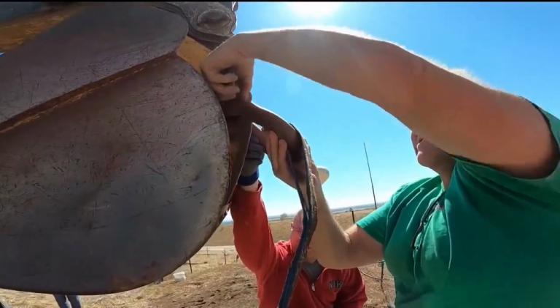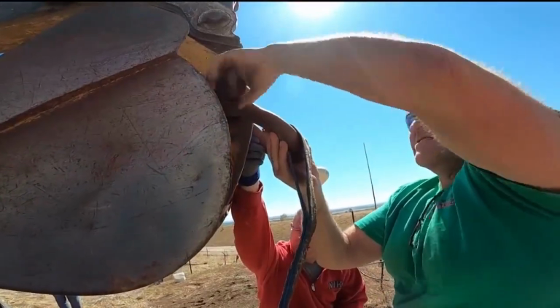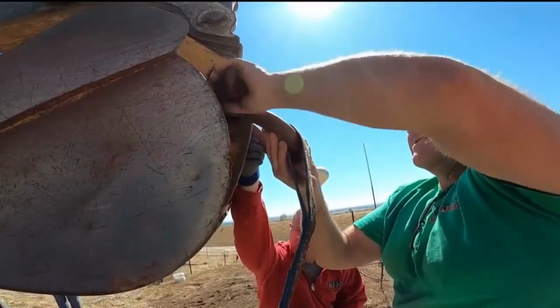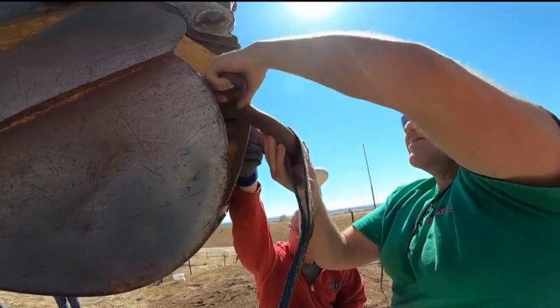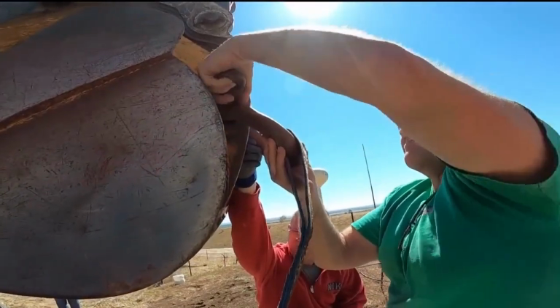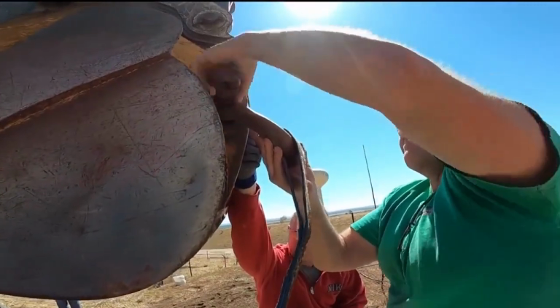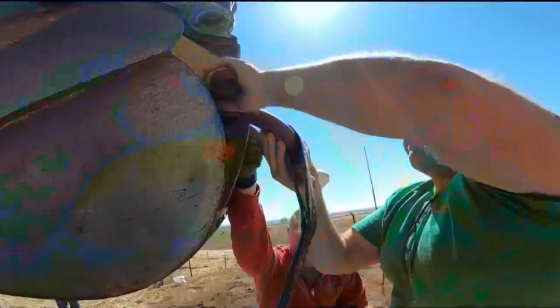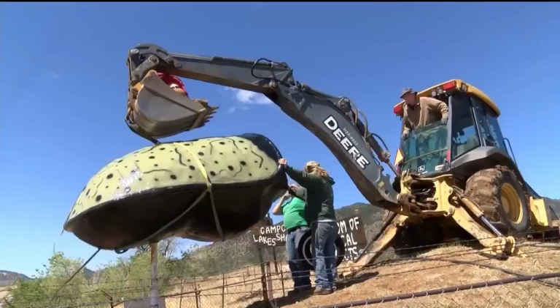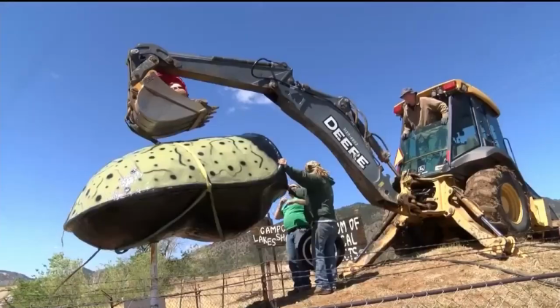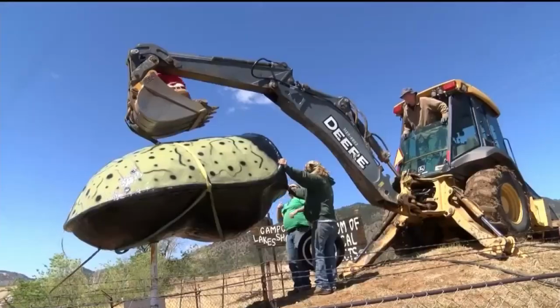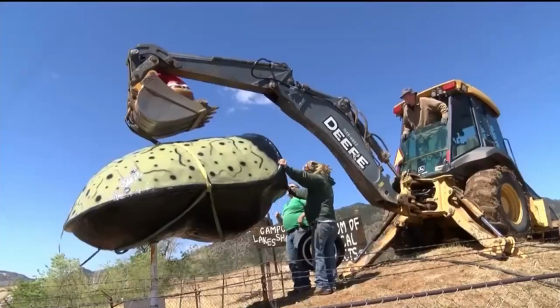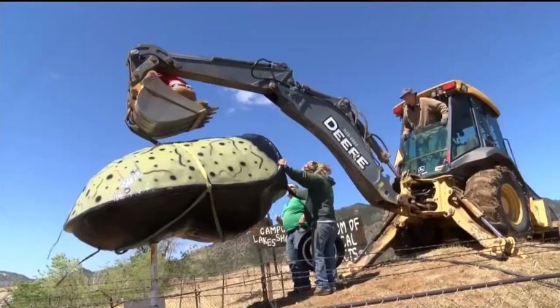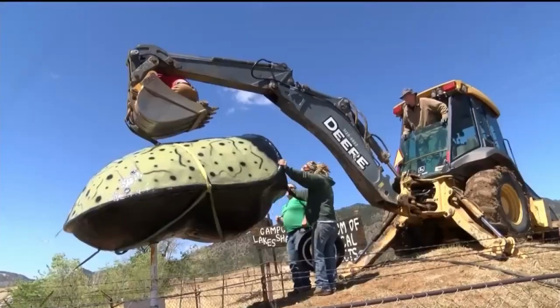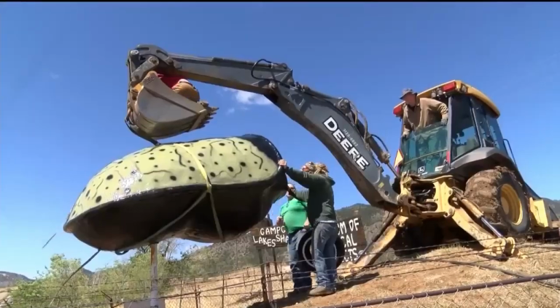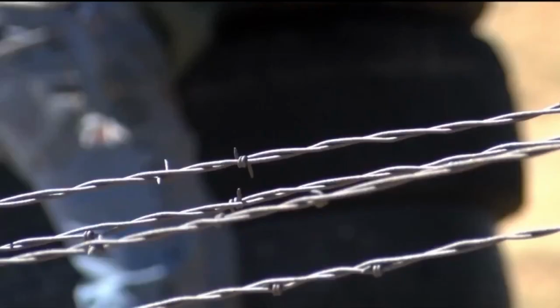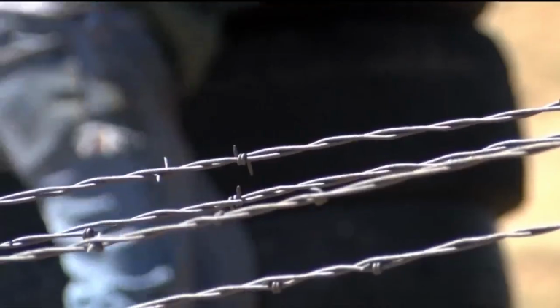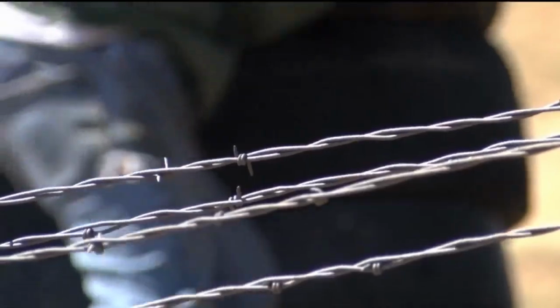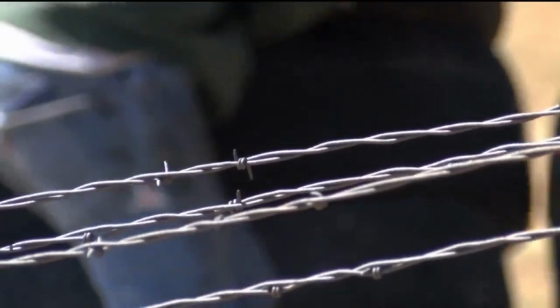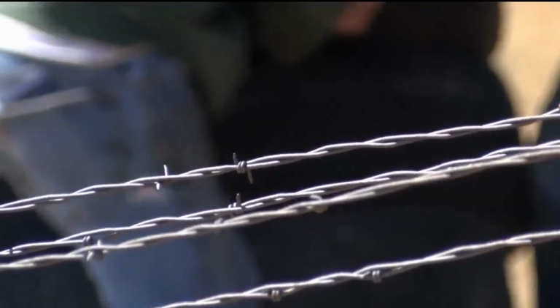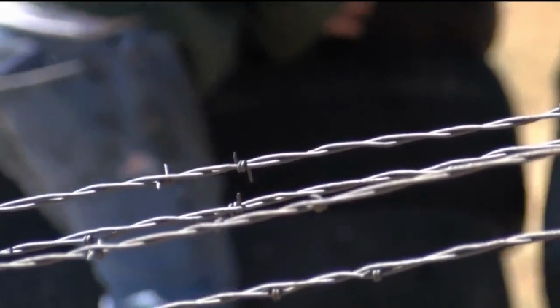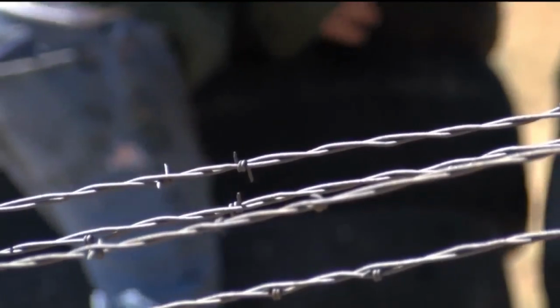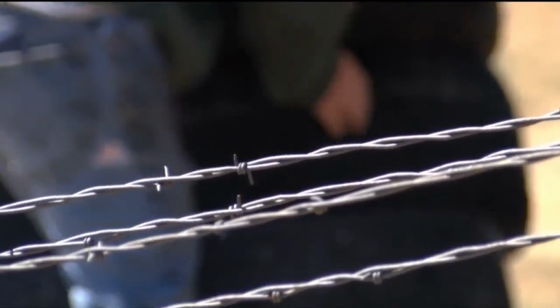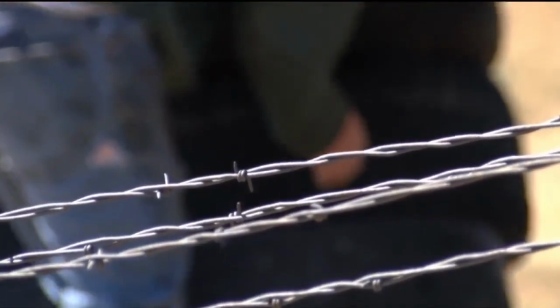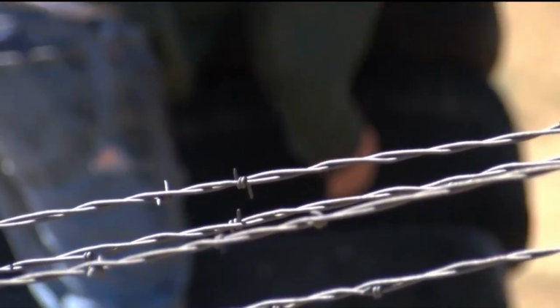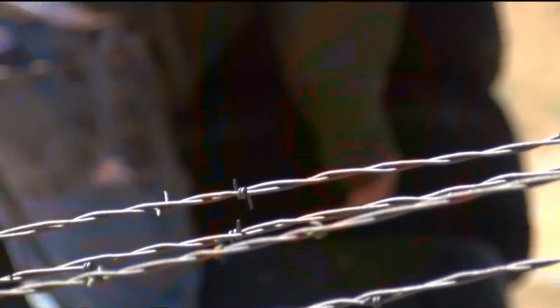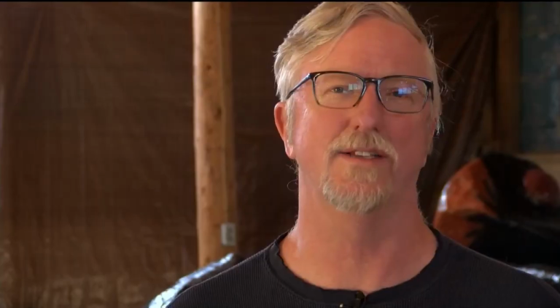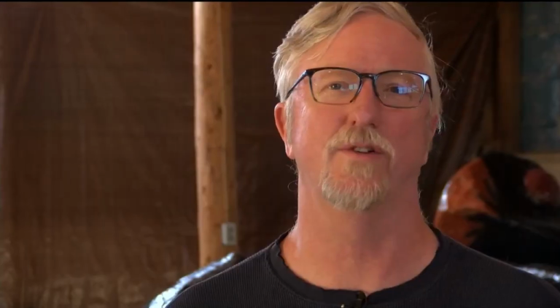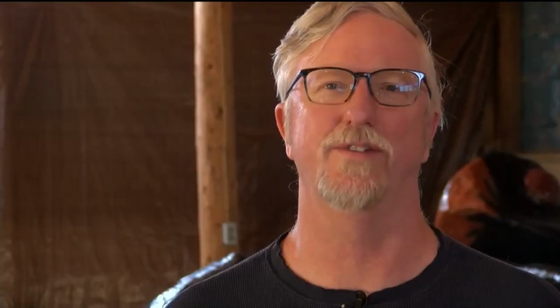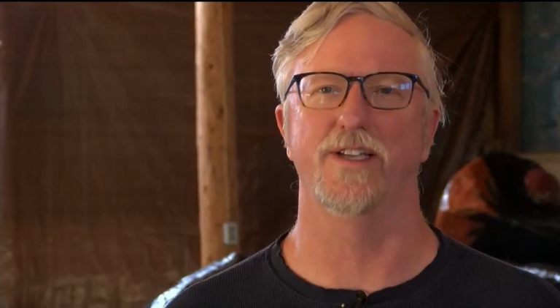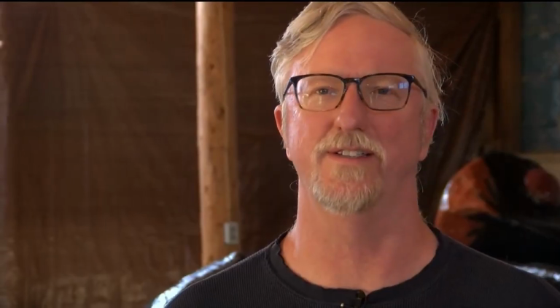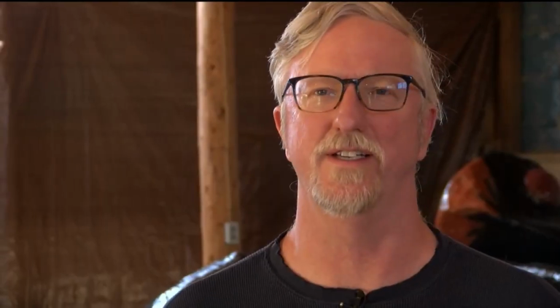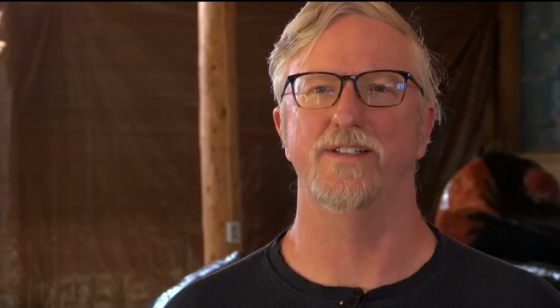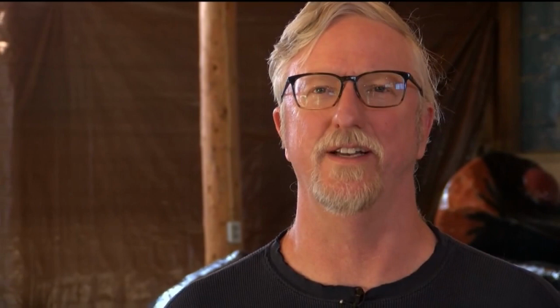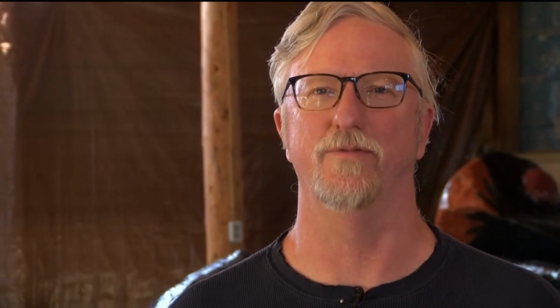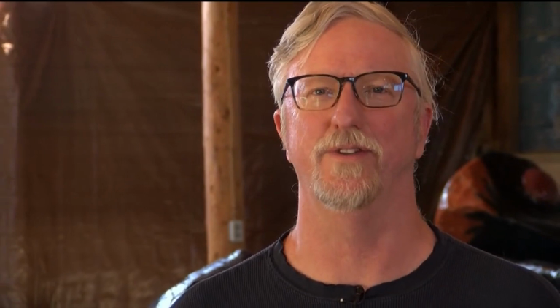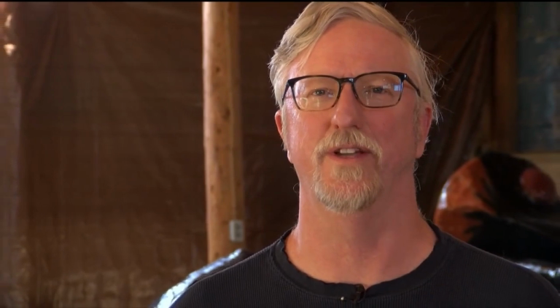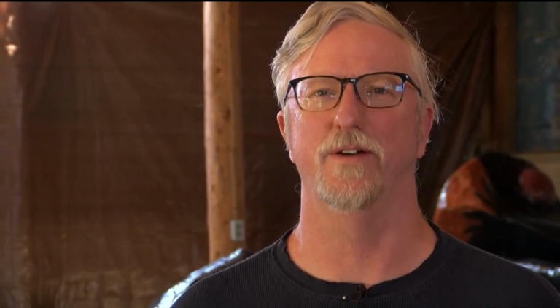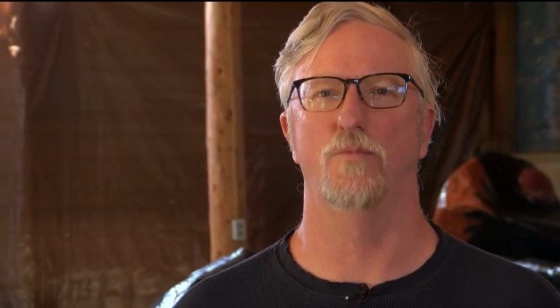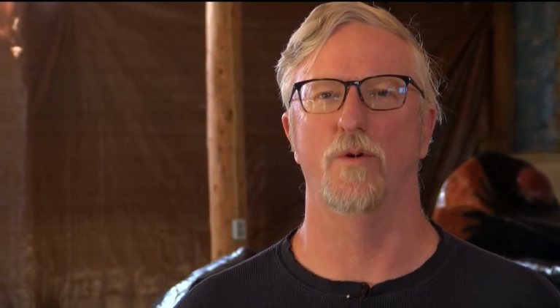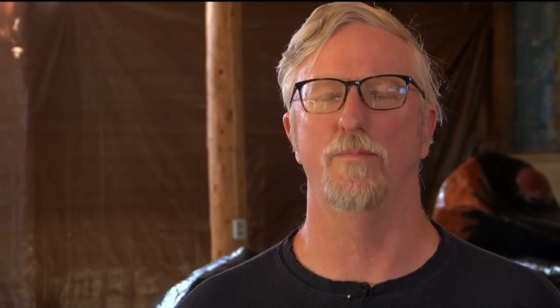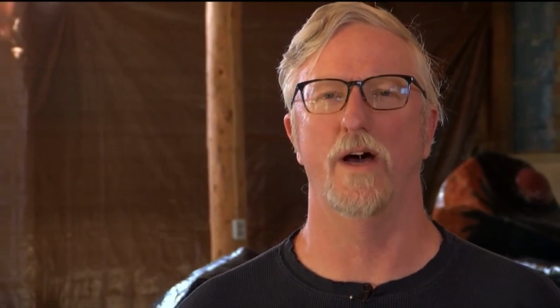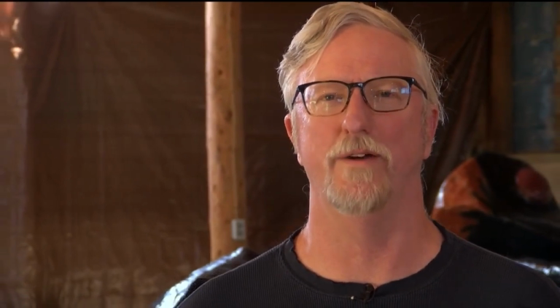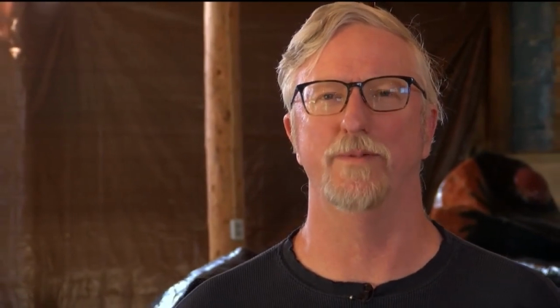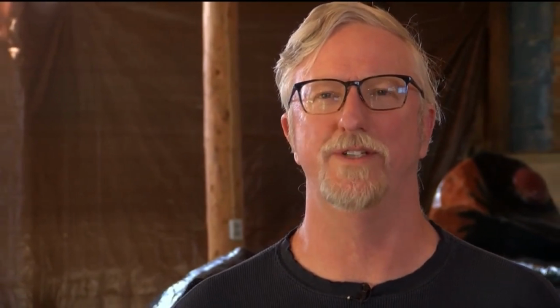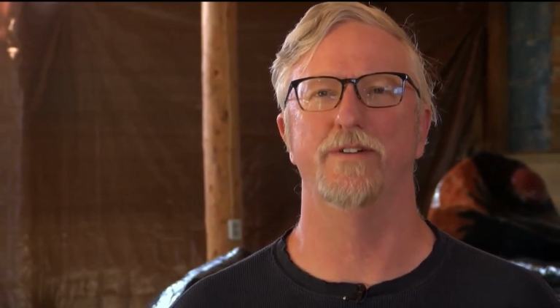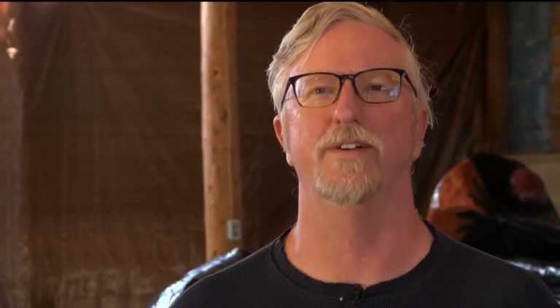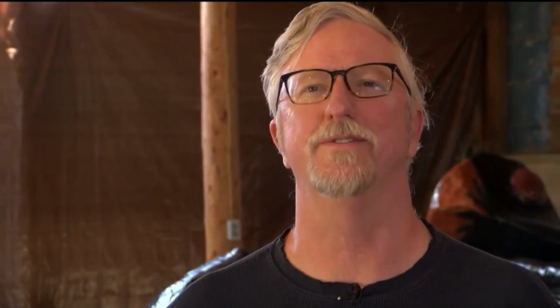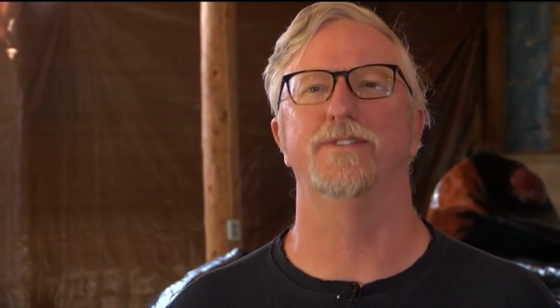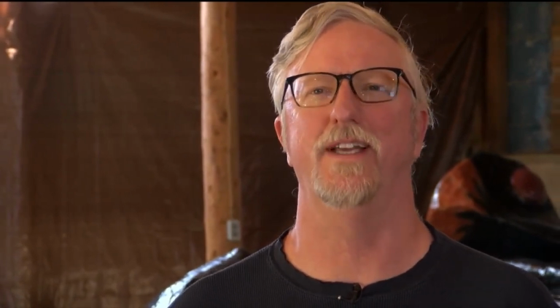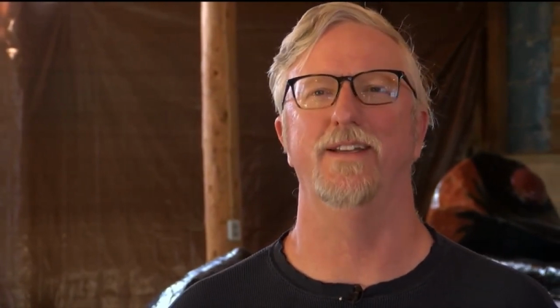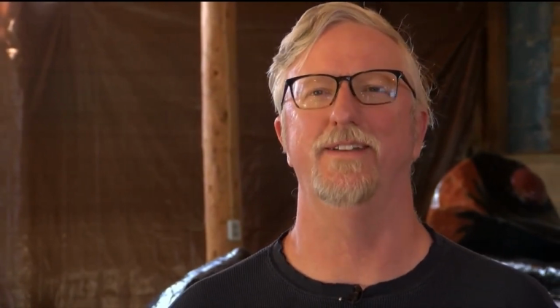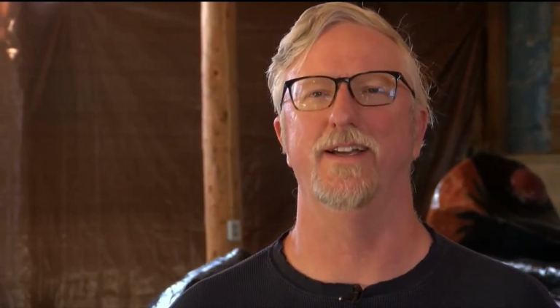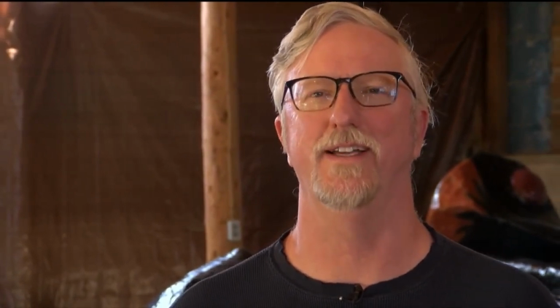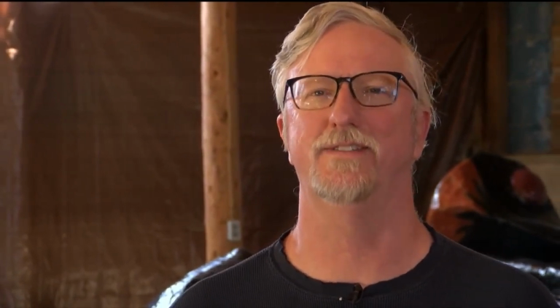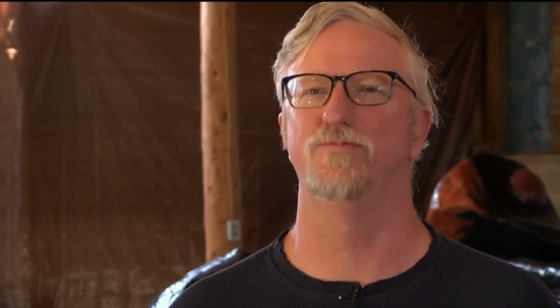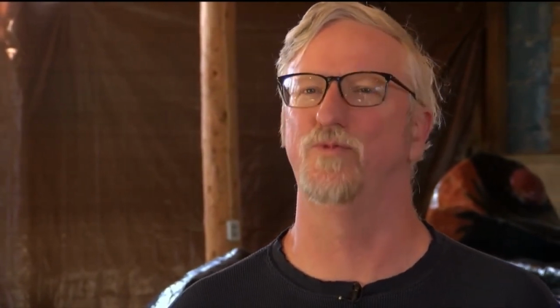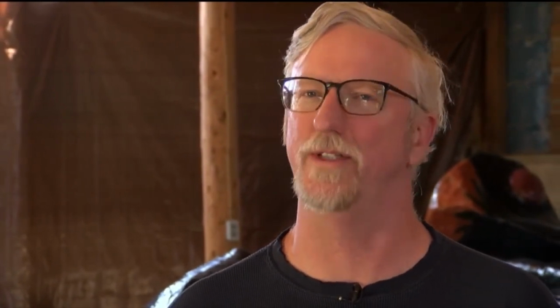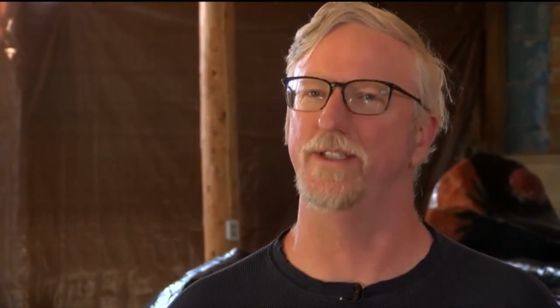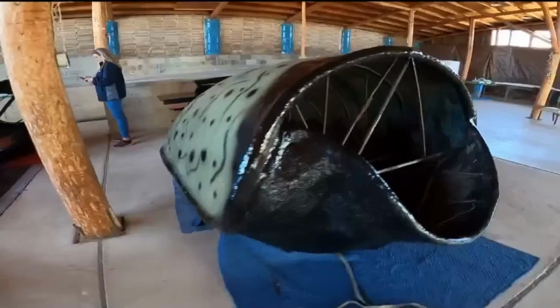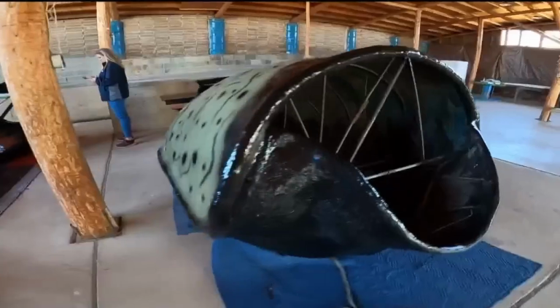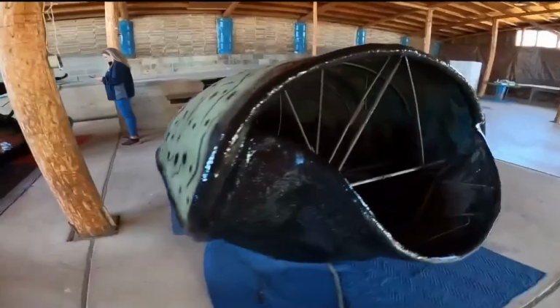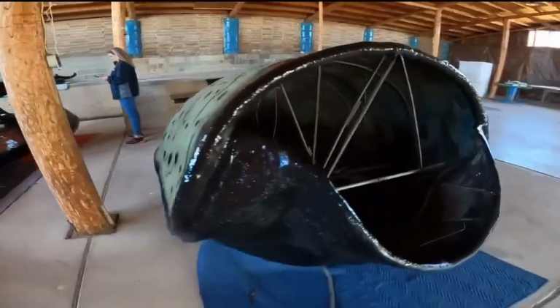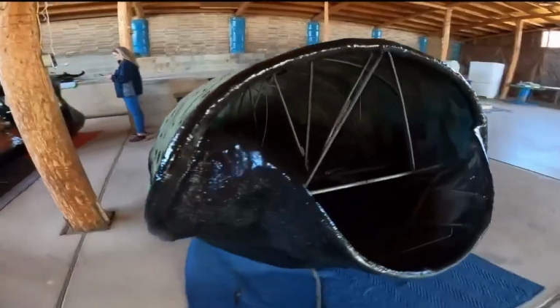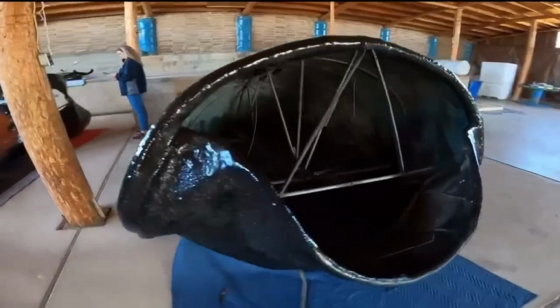It's a complete restoration. We did a whole new layer of fiberglass over the existing with more modern materials, and it's really strong now.